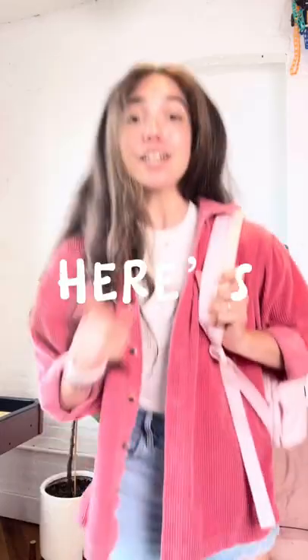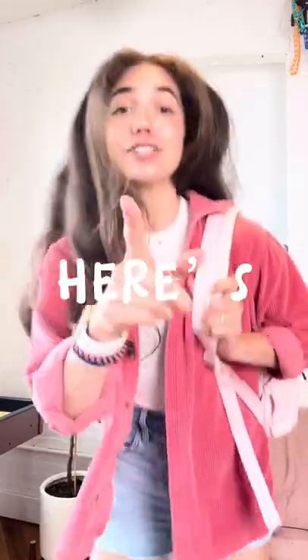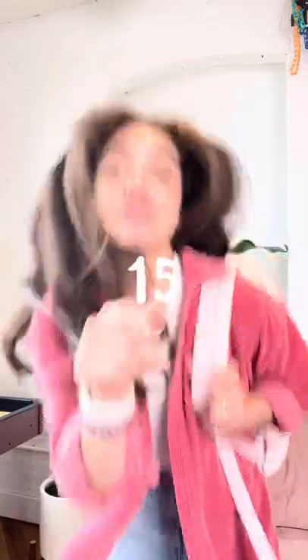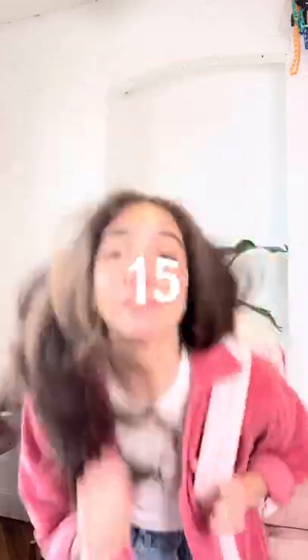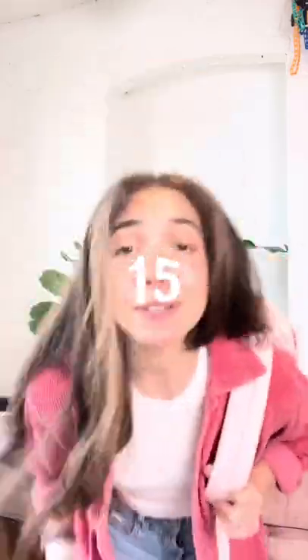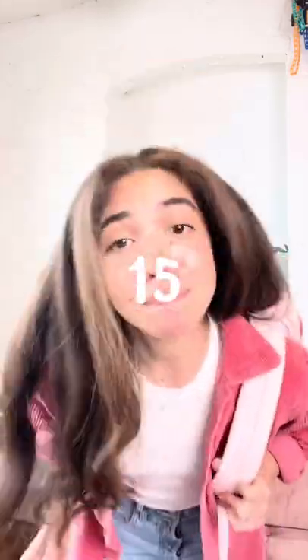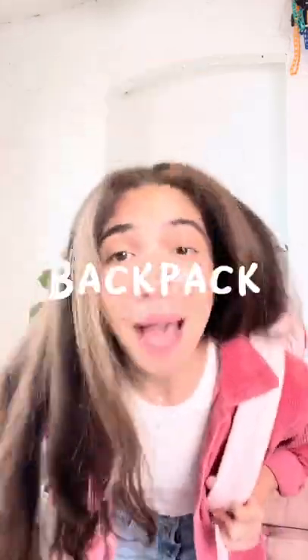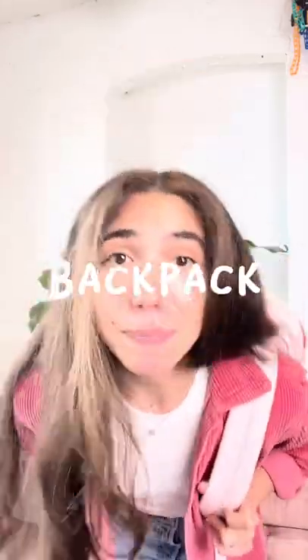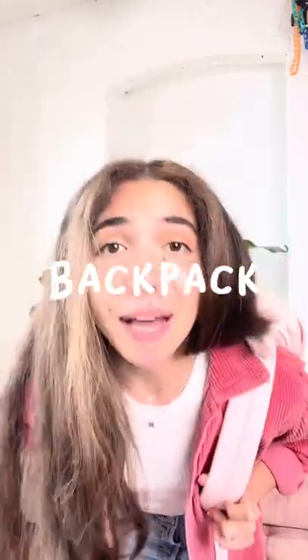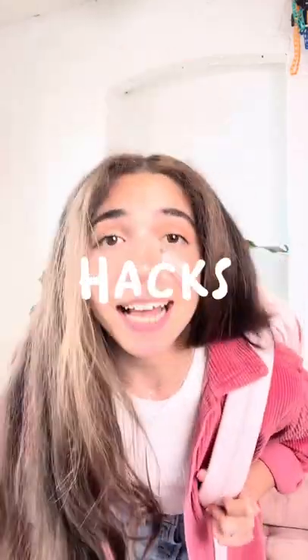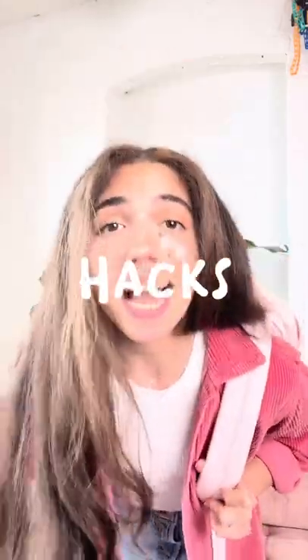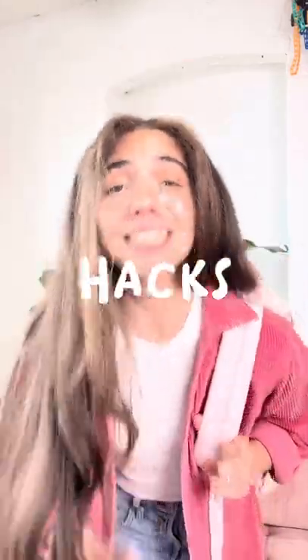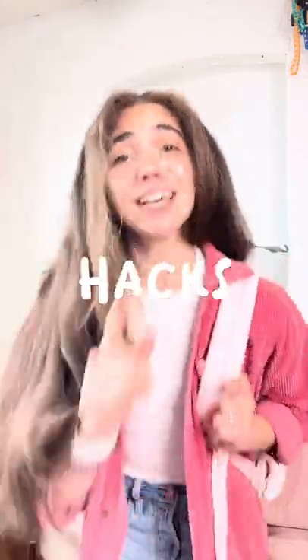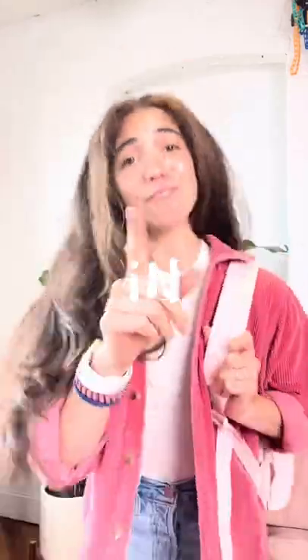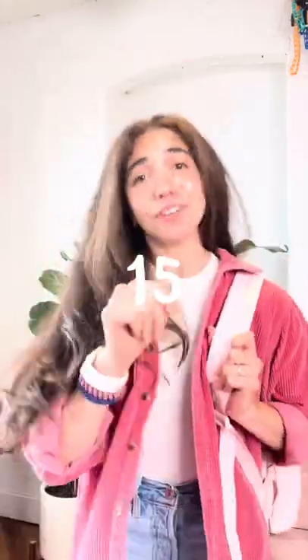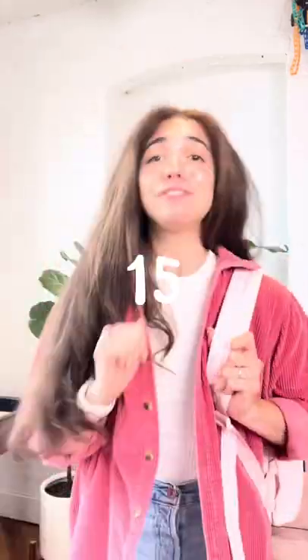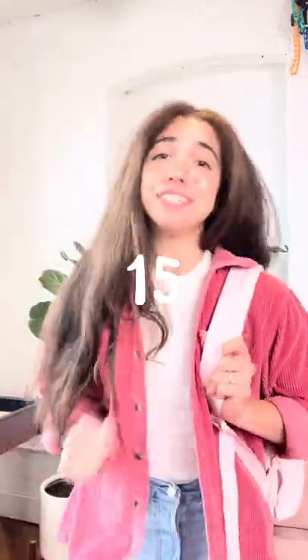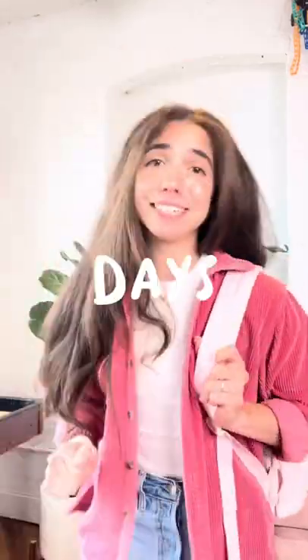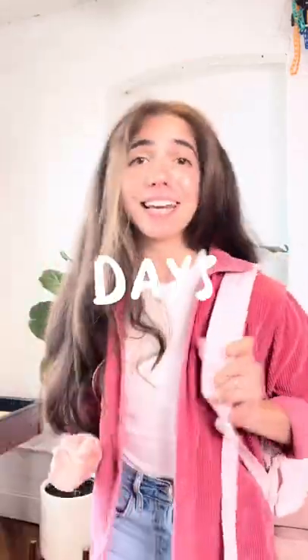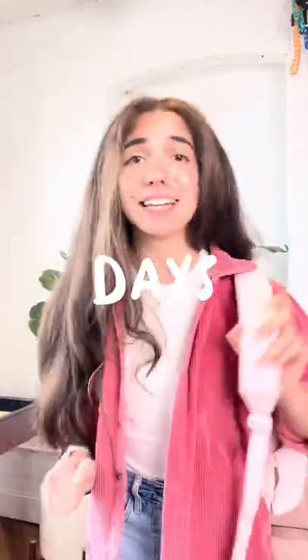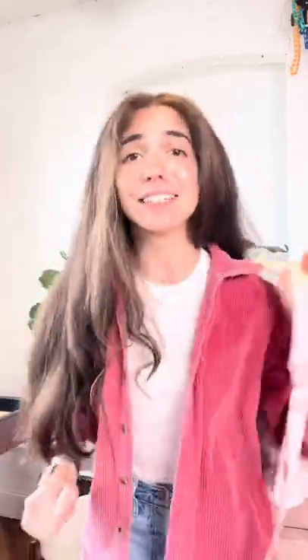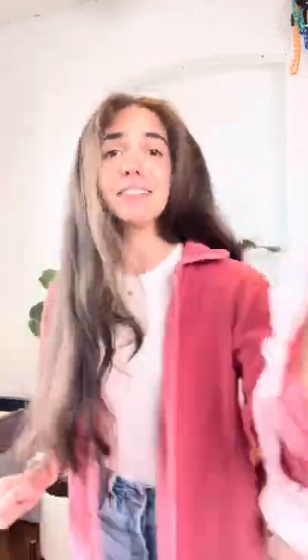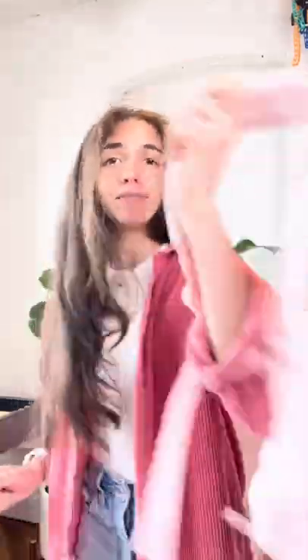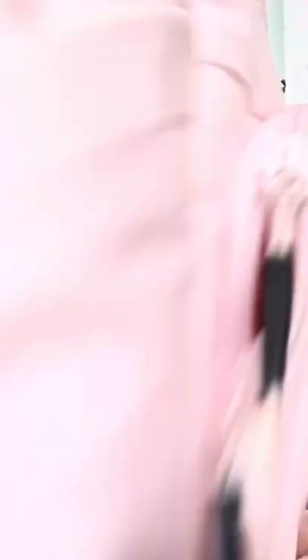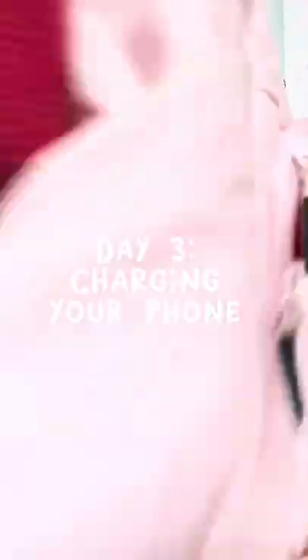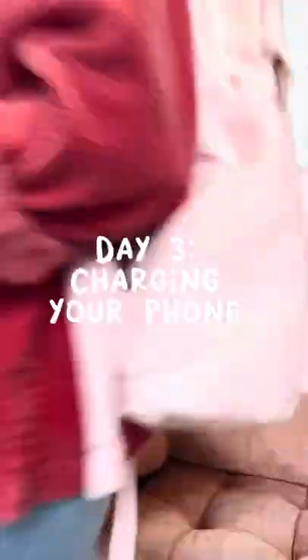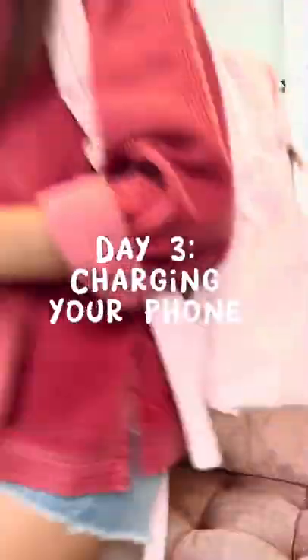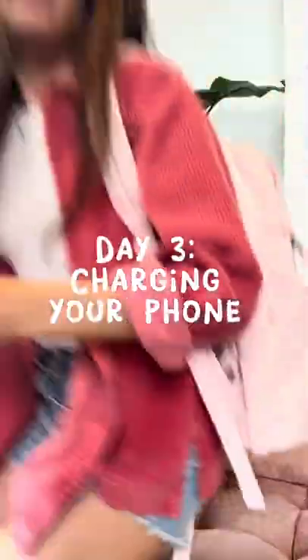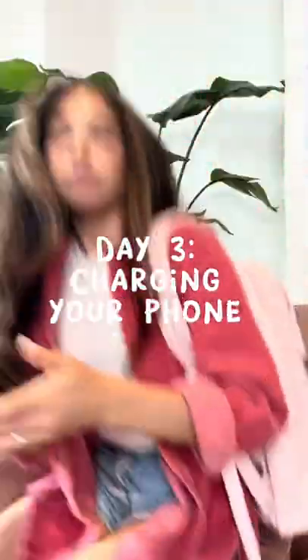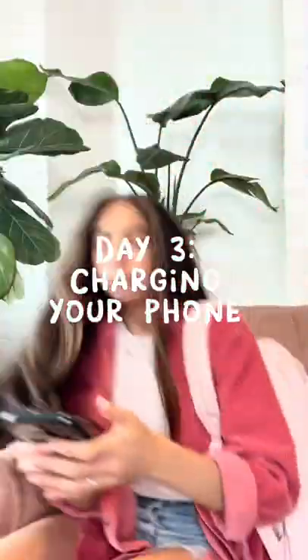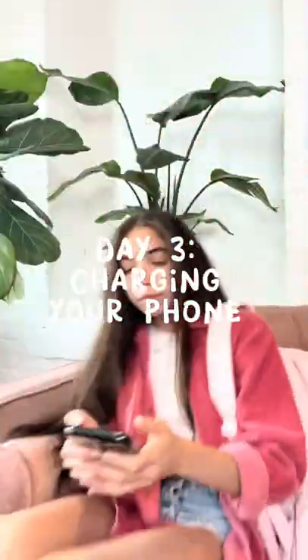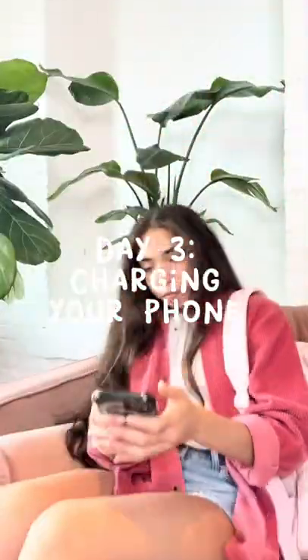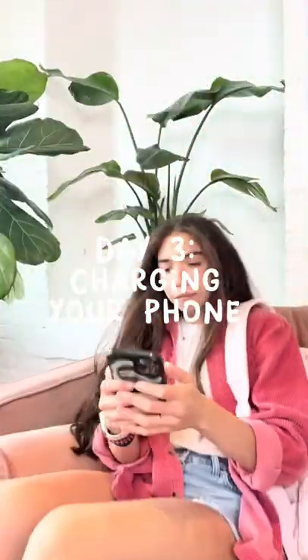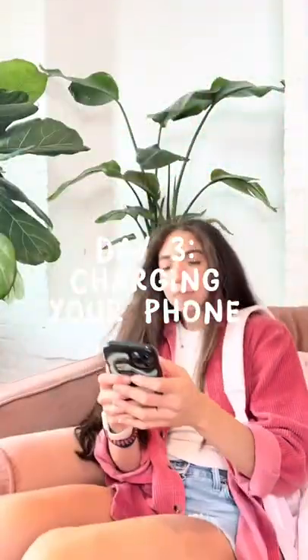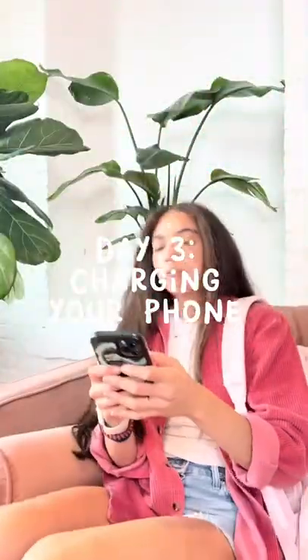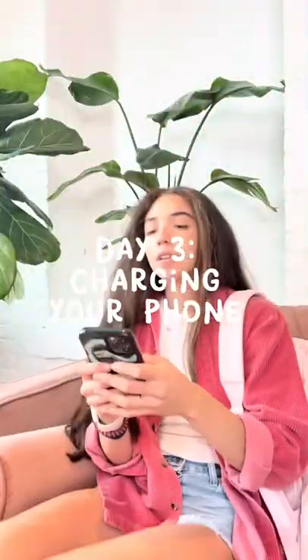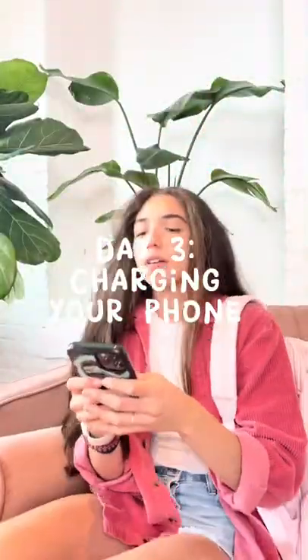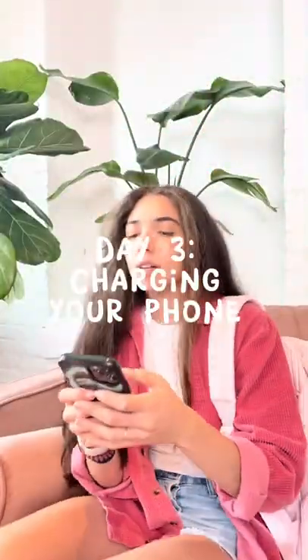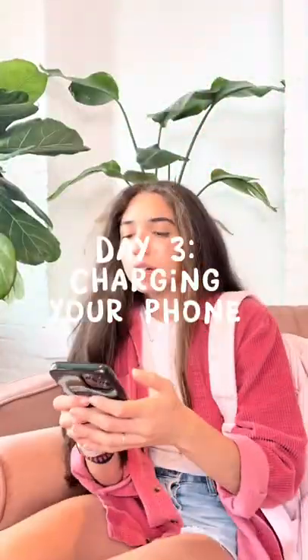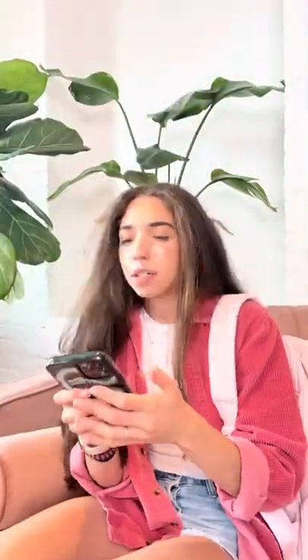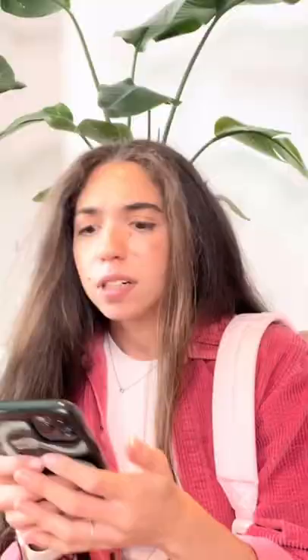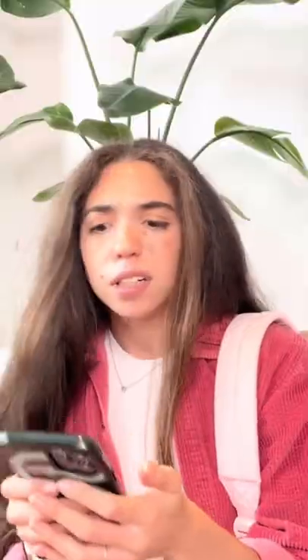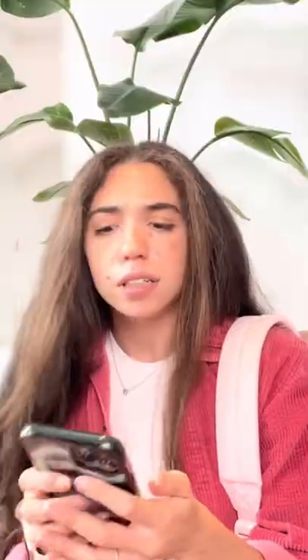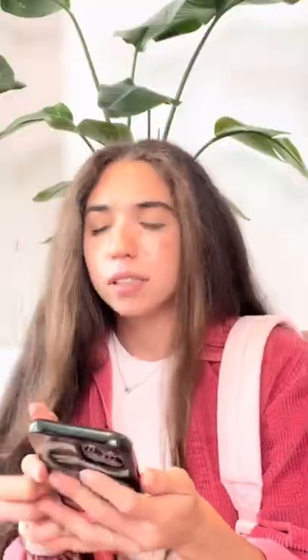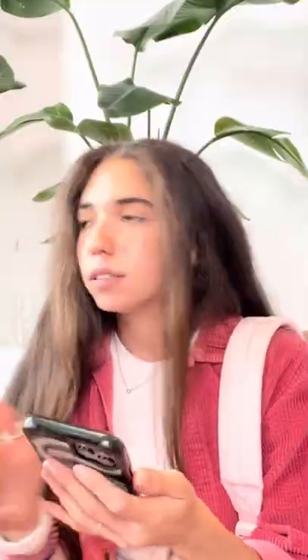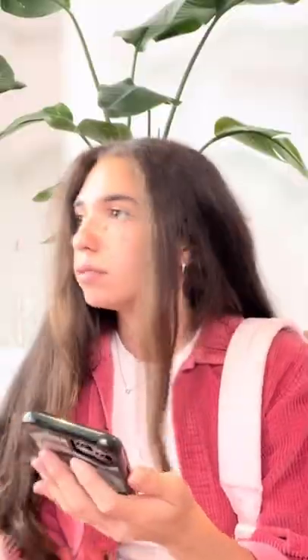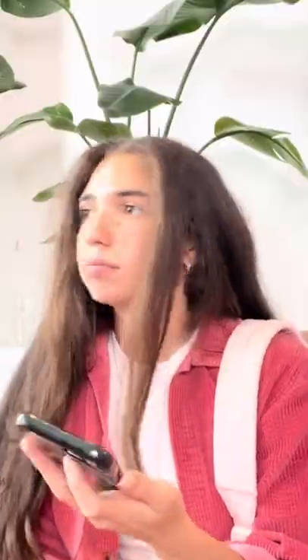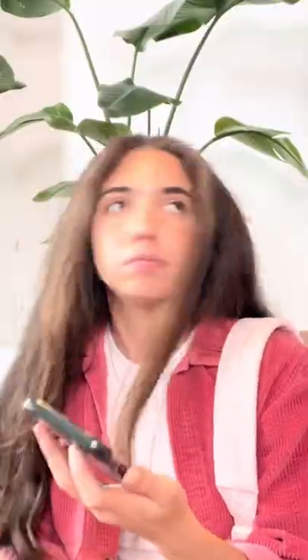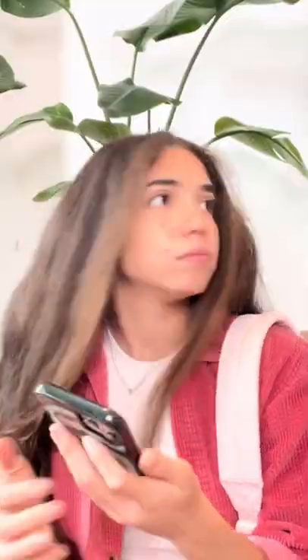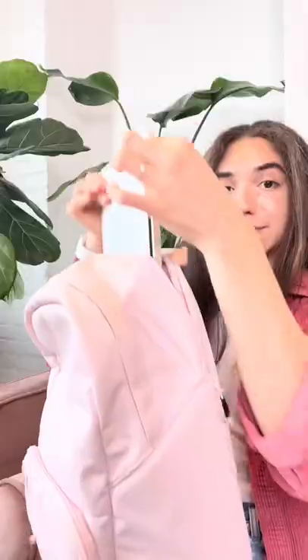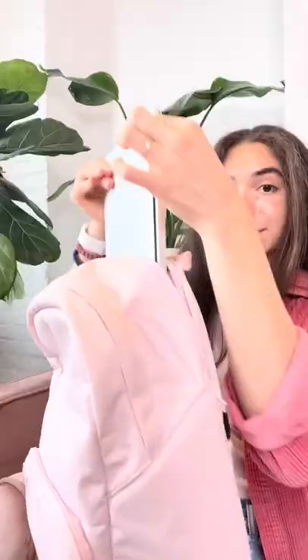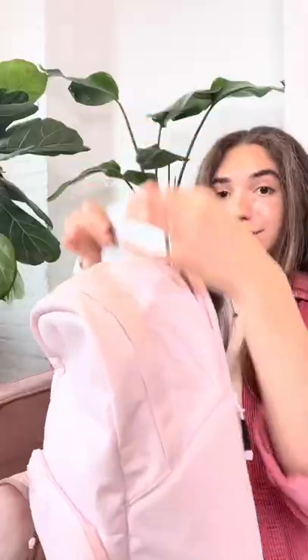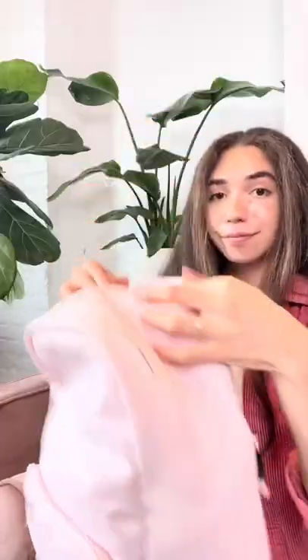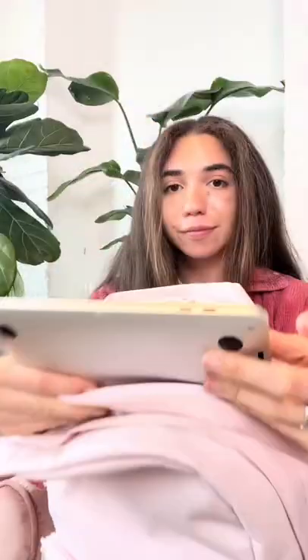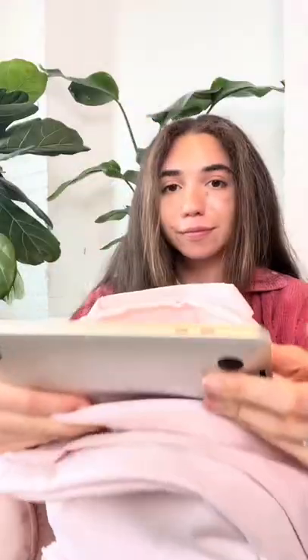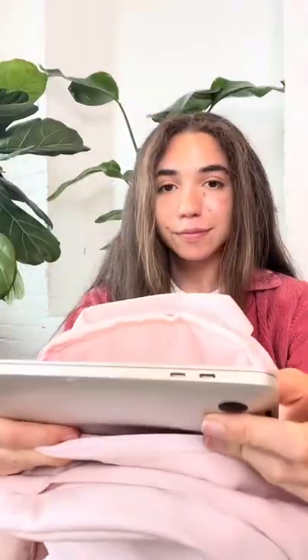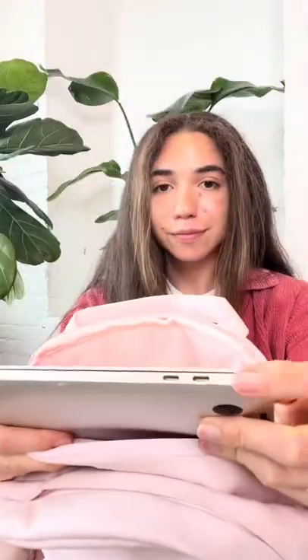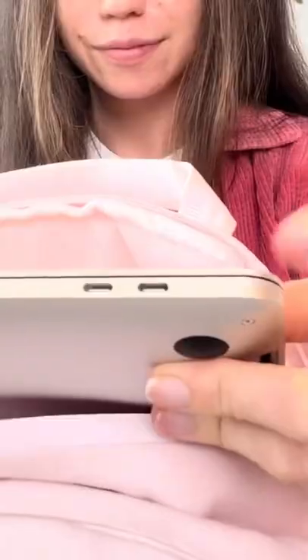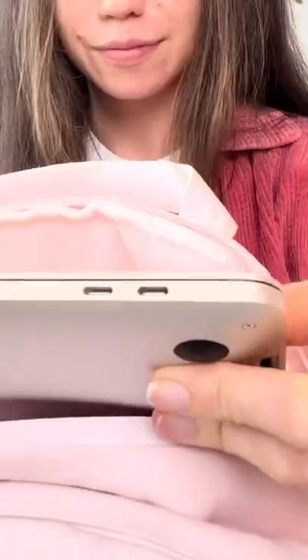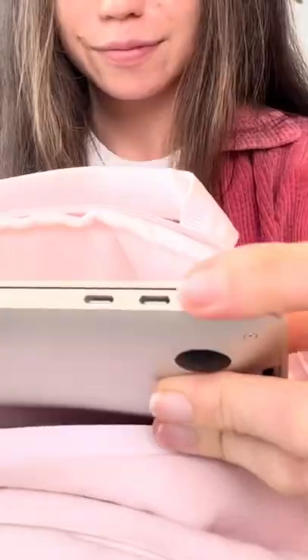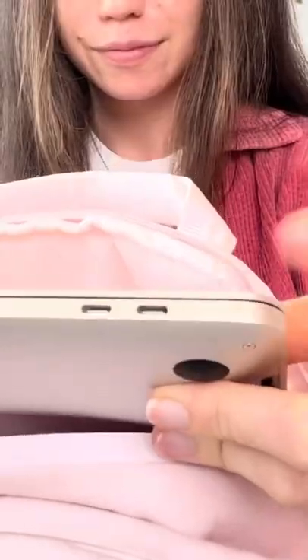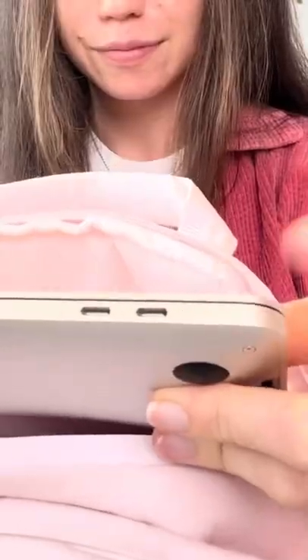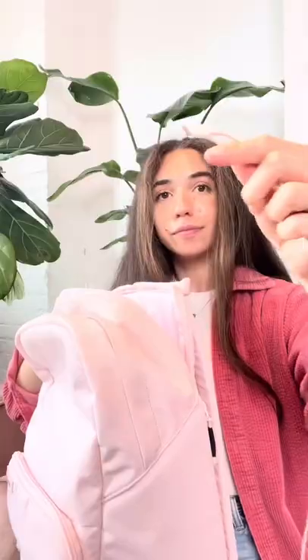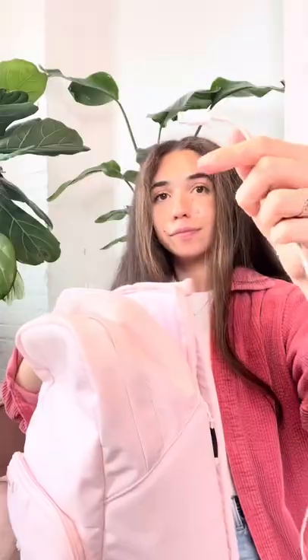15 backpack hacks in 15 days. Day 3: Charging your phone. Ever need a phone charger but you're on the go? Try this.